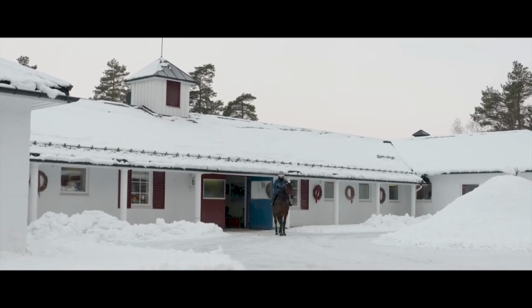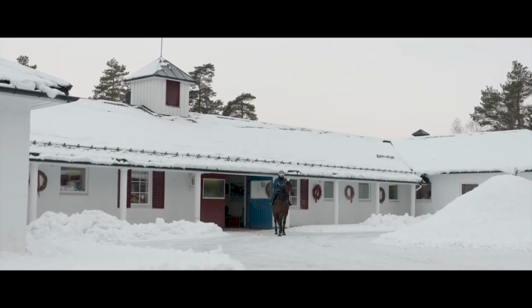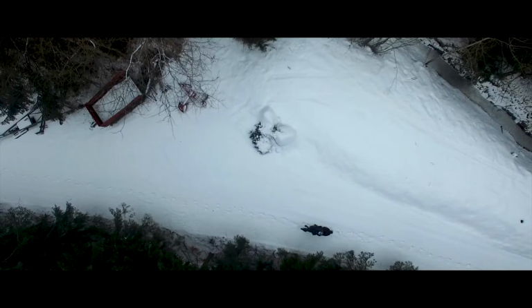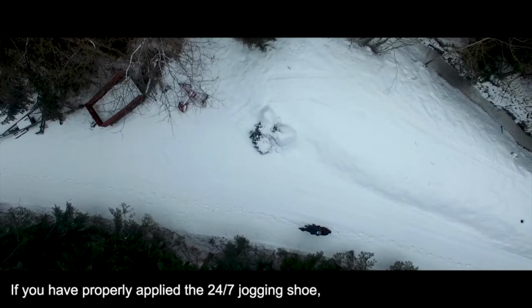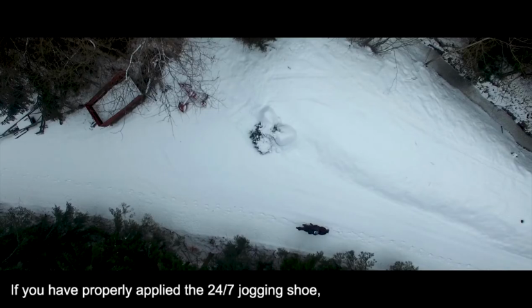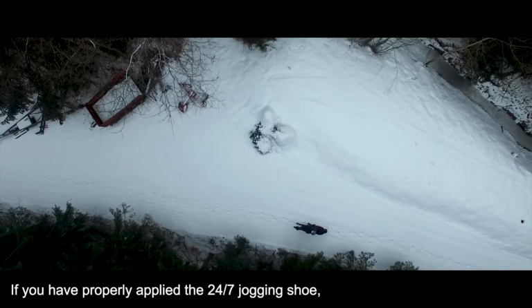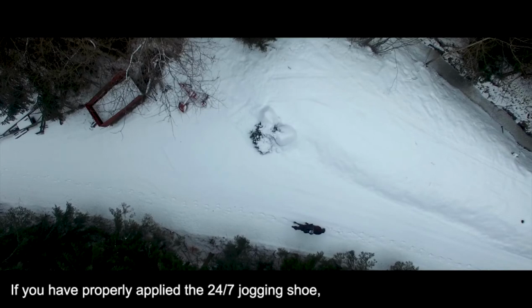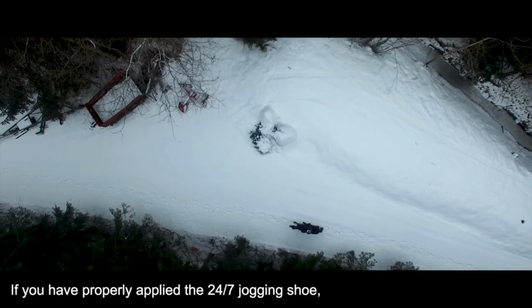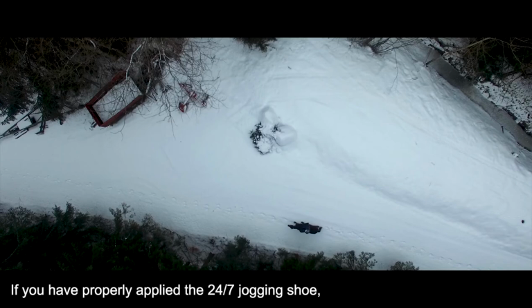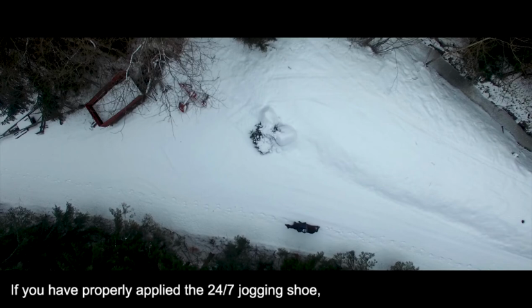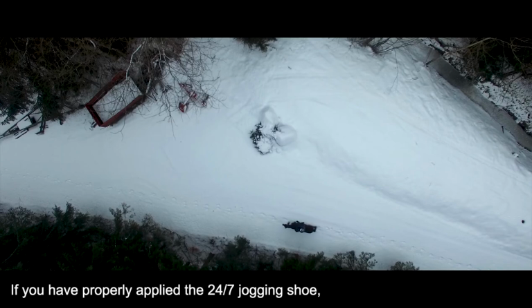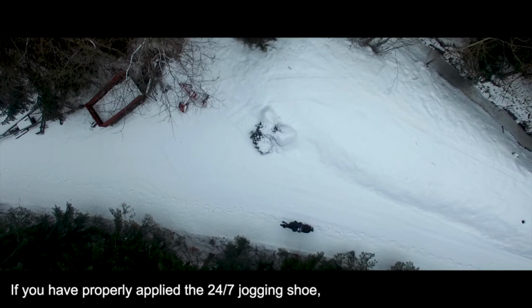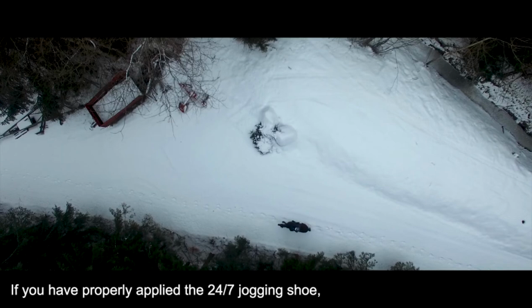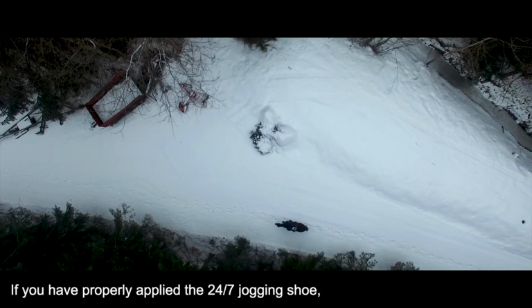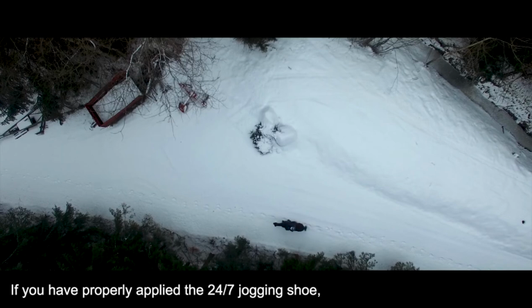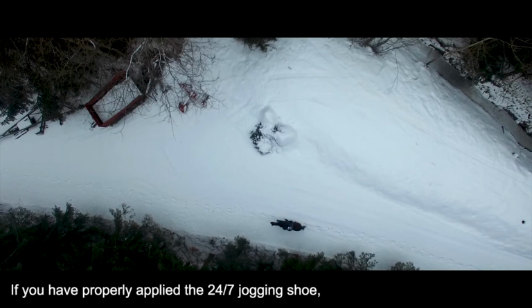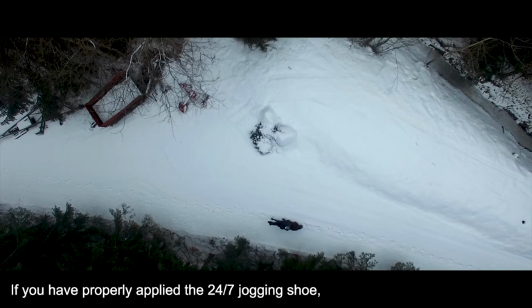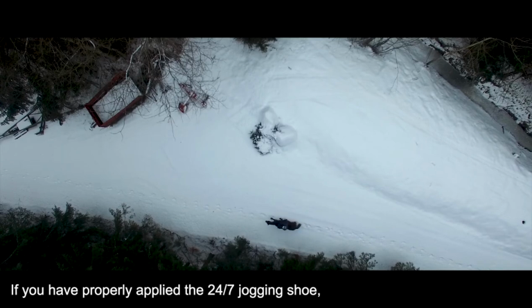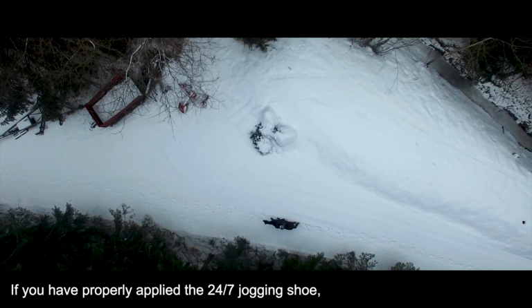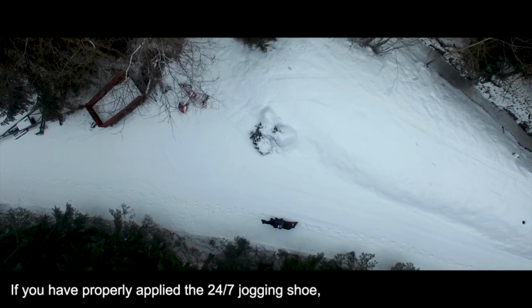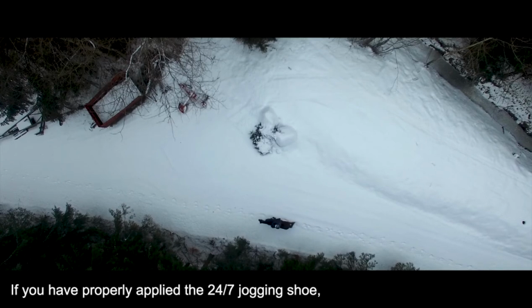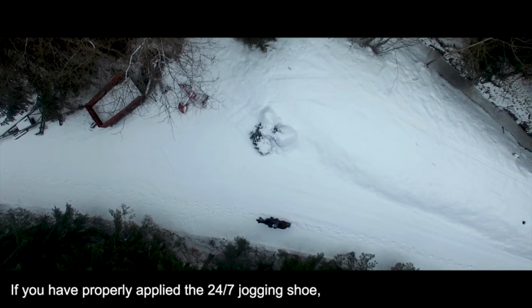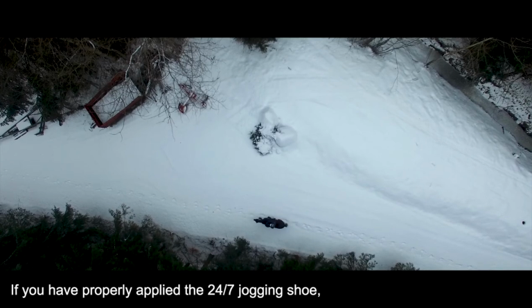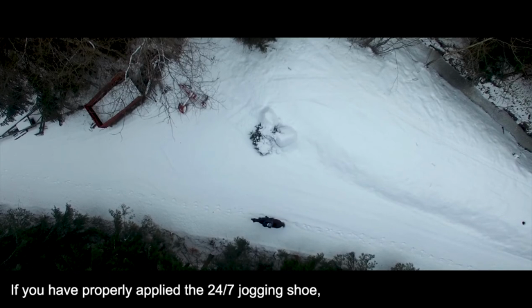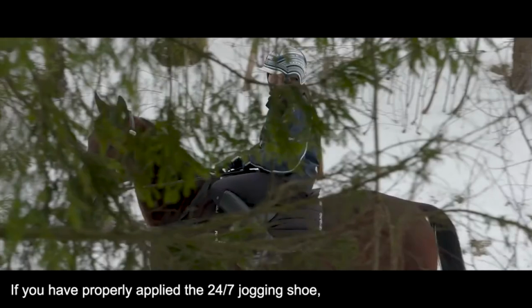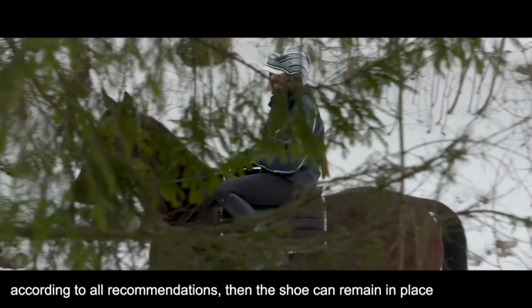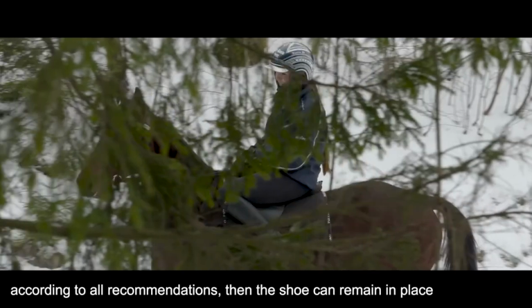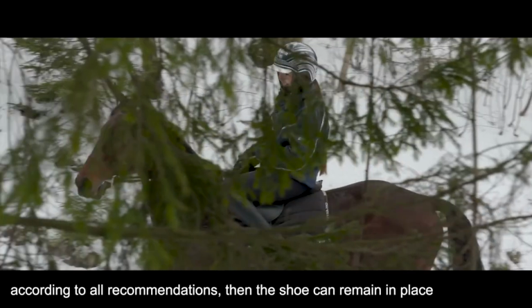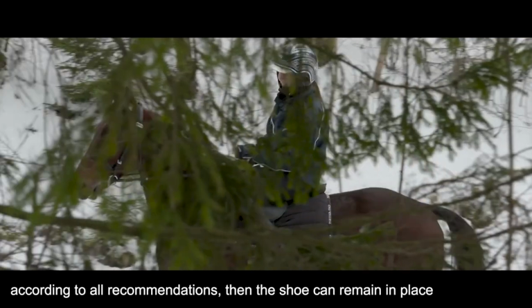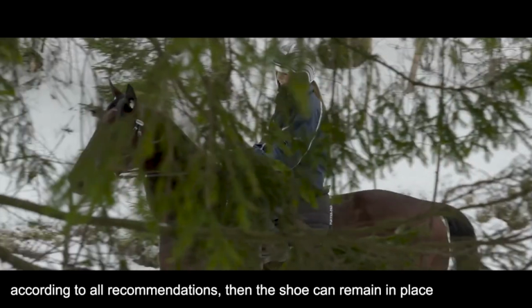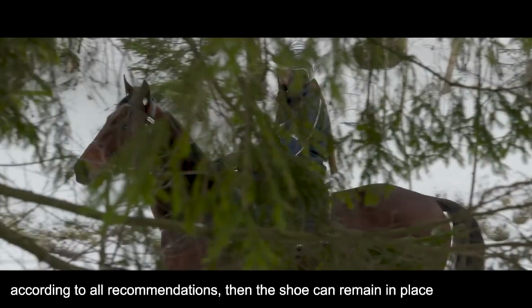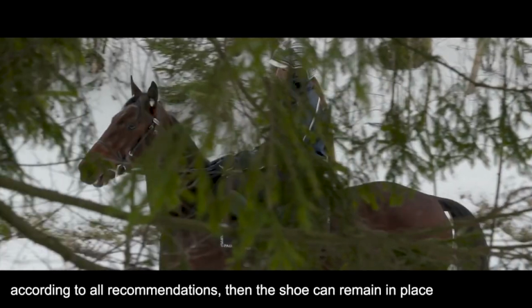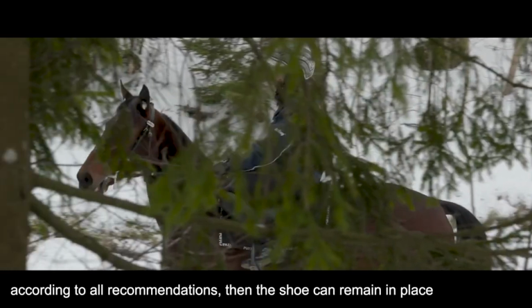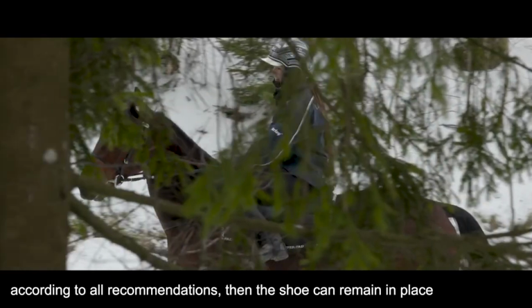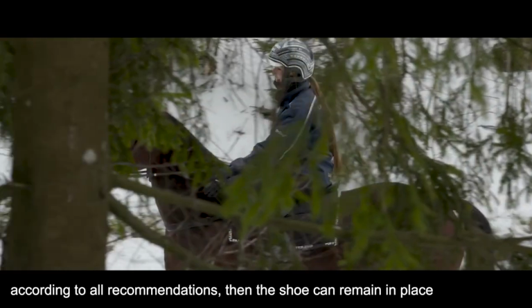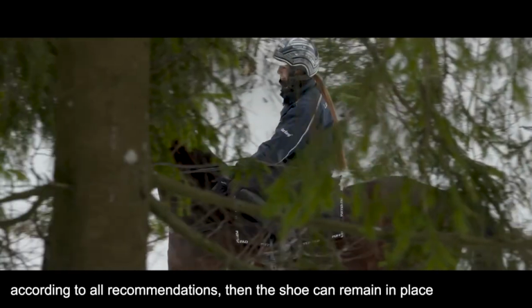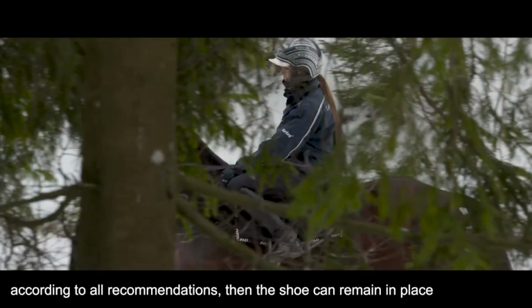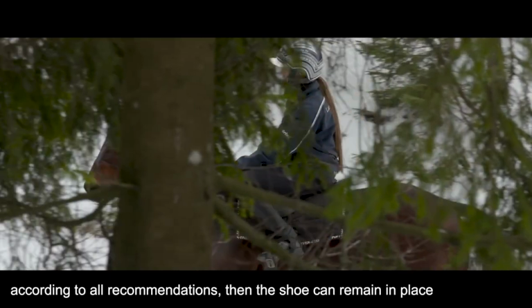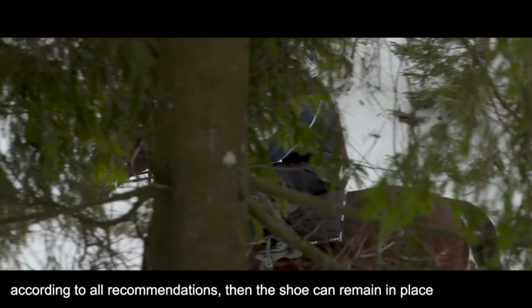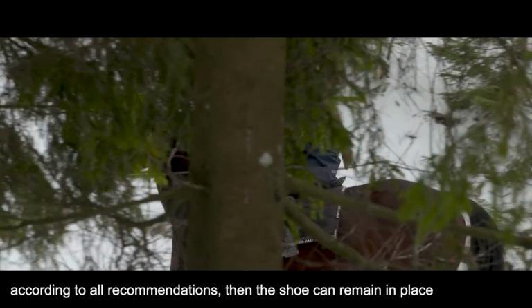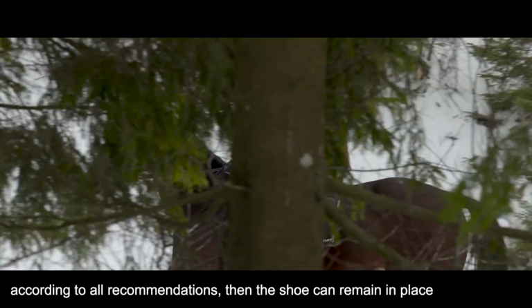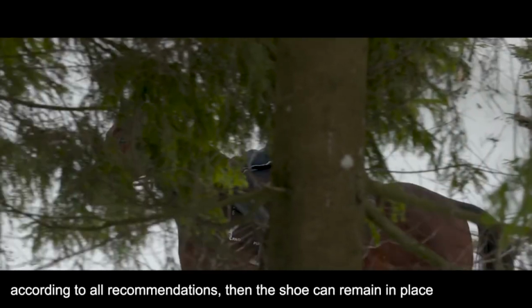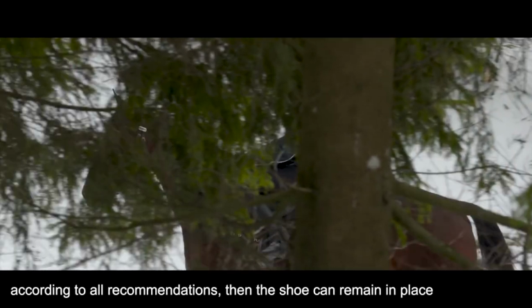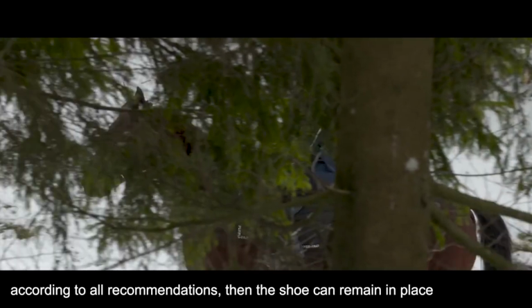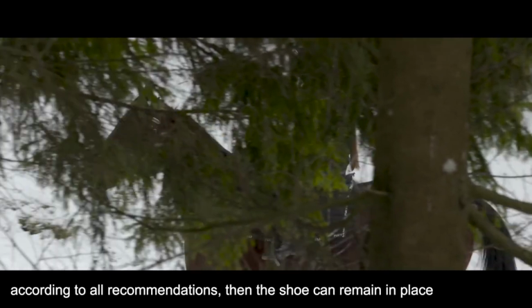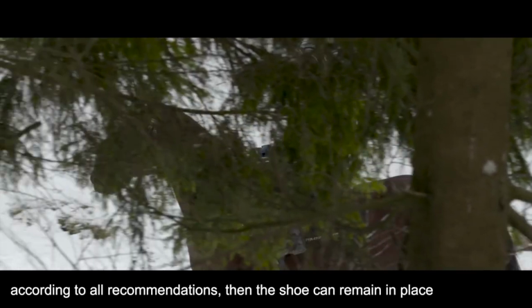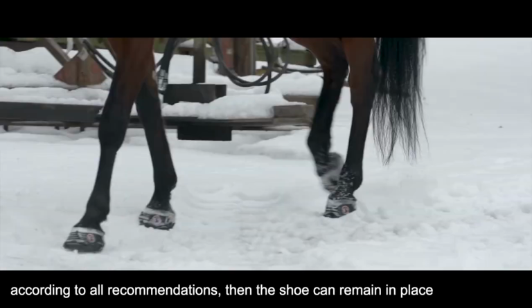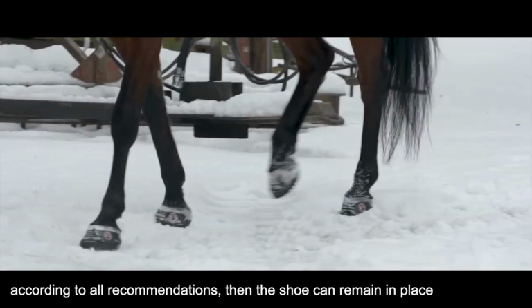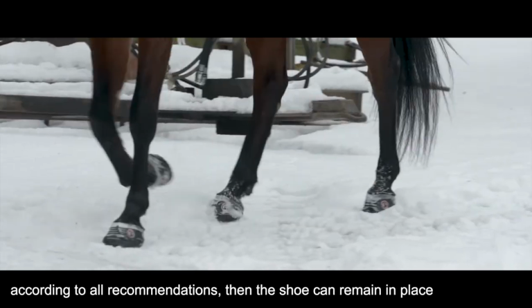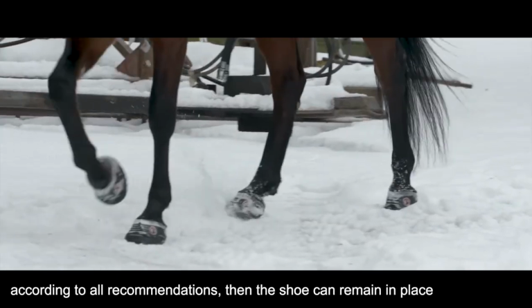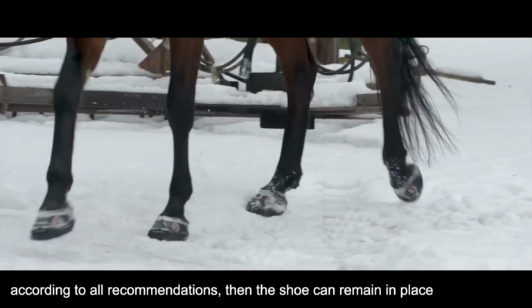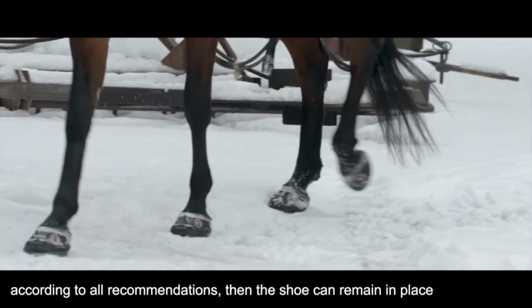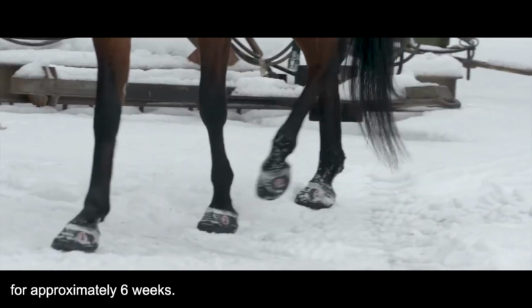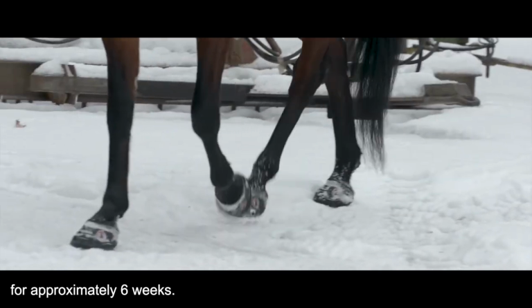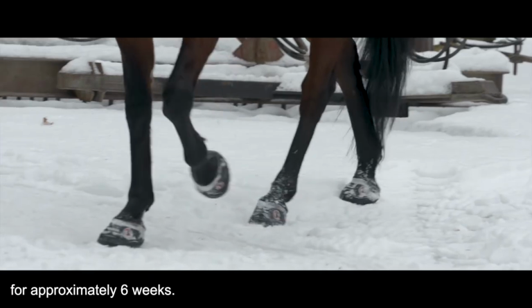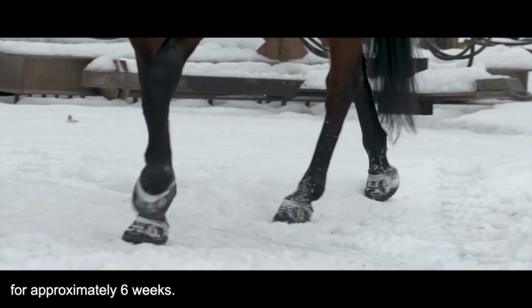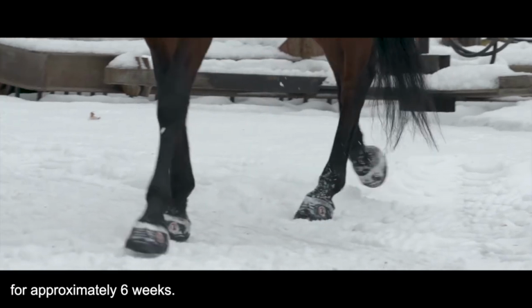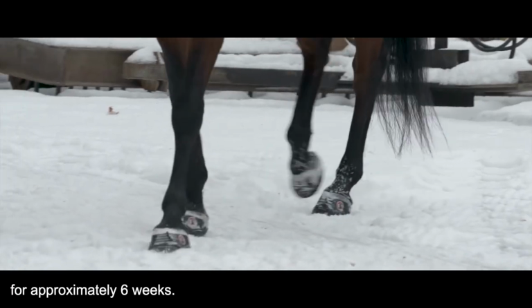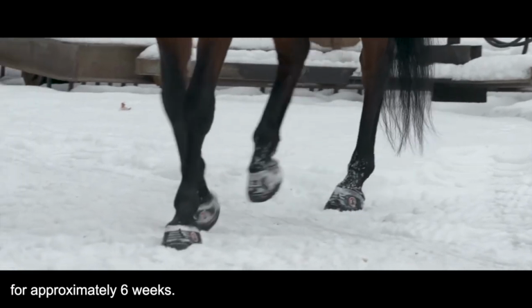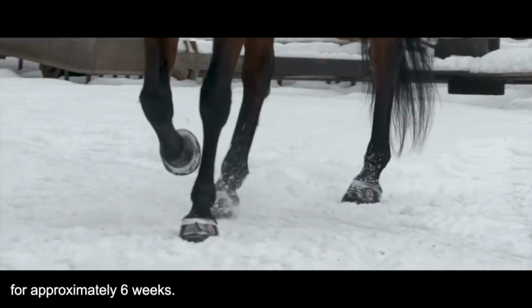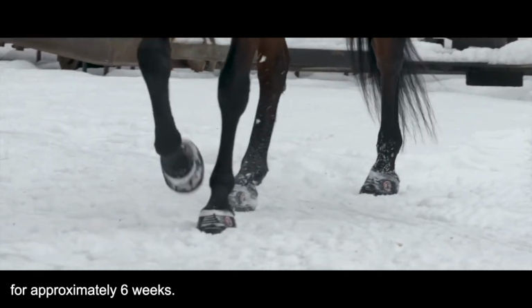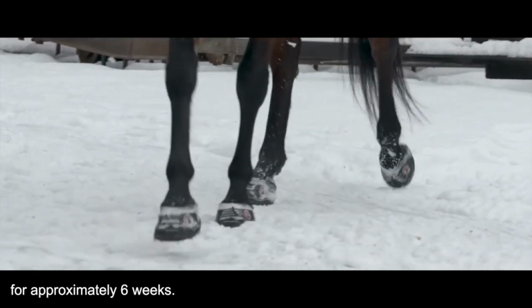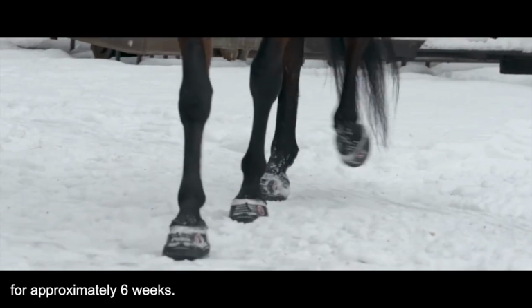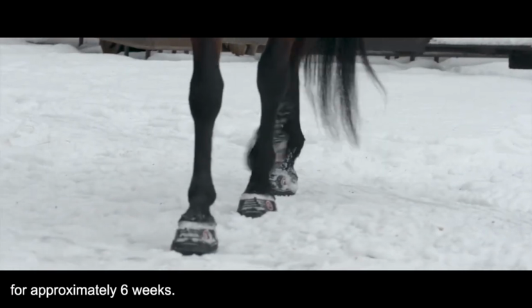If you have properly applied the 24-7 Jogging Shoe according to all of the recommendations, then the shoe can remain in place for approximately six weeks.